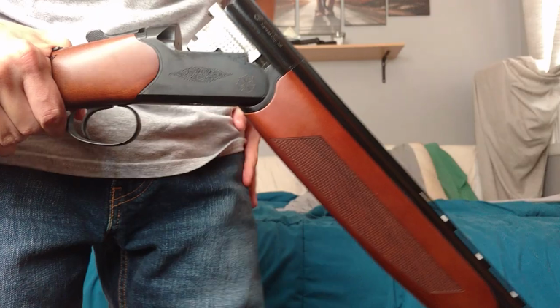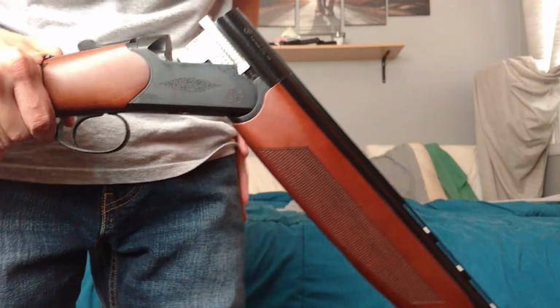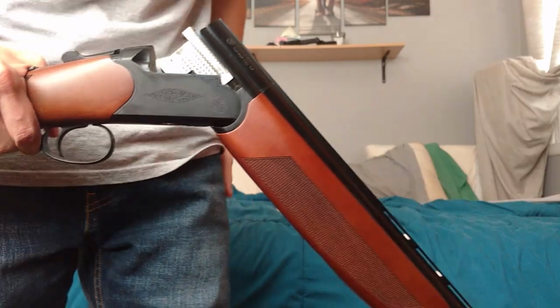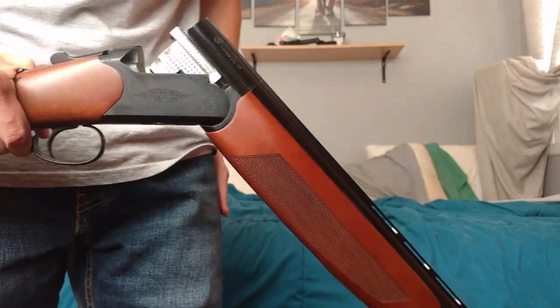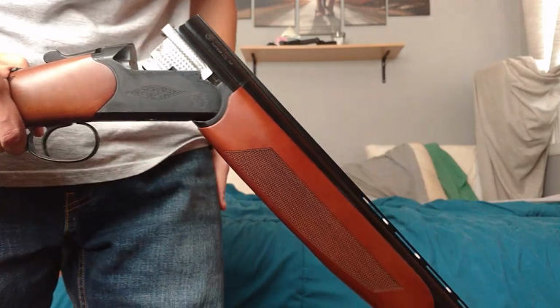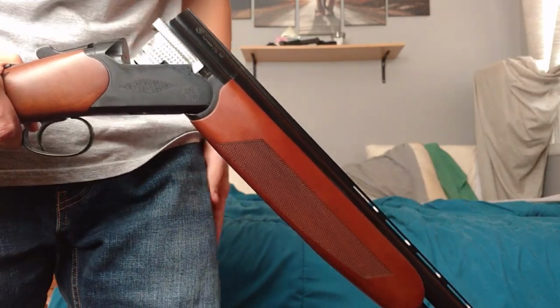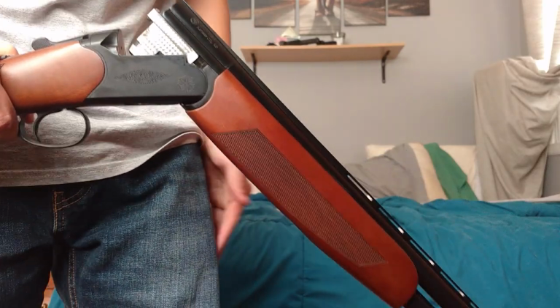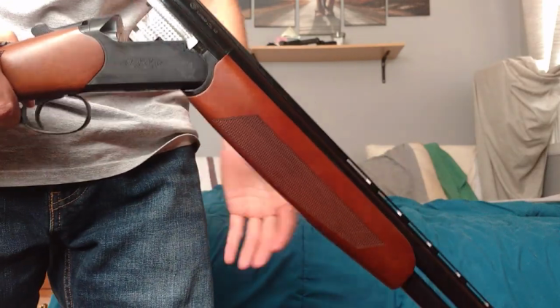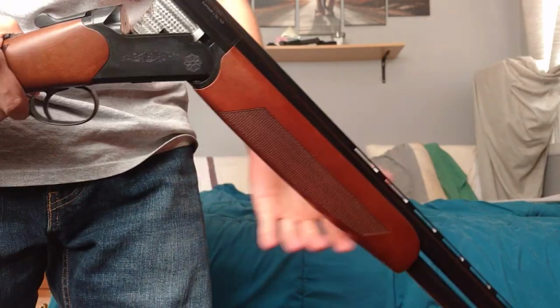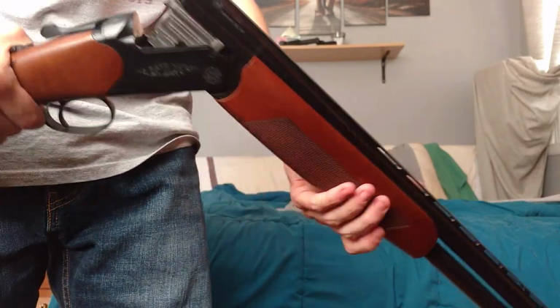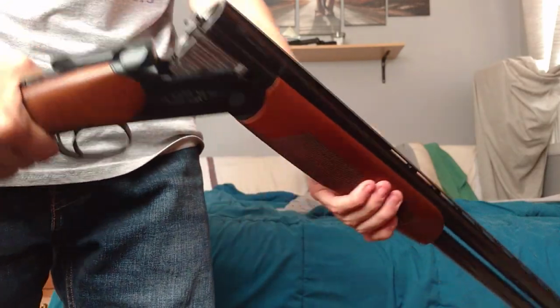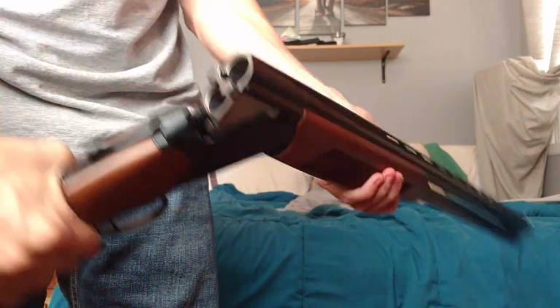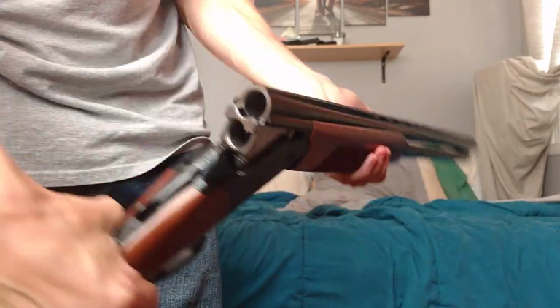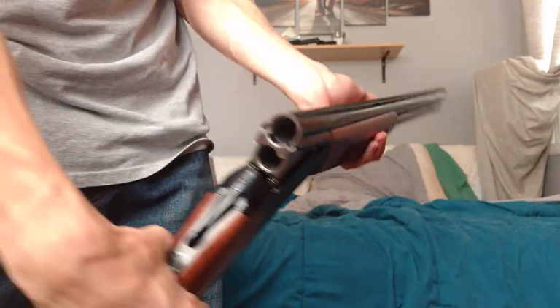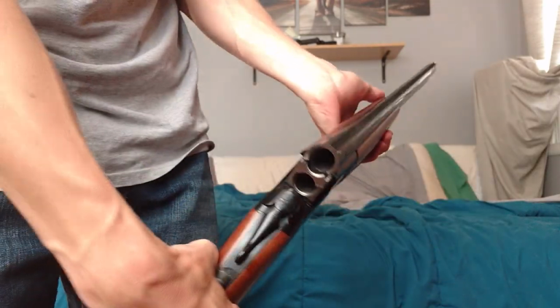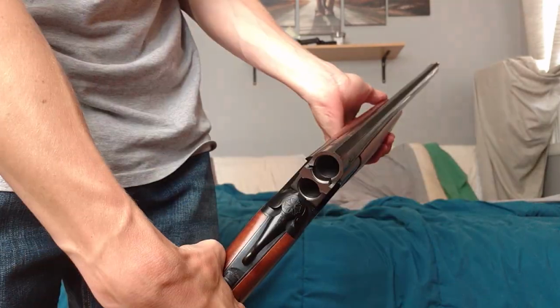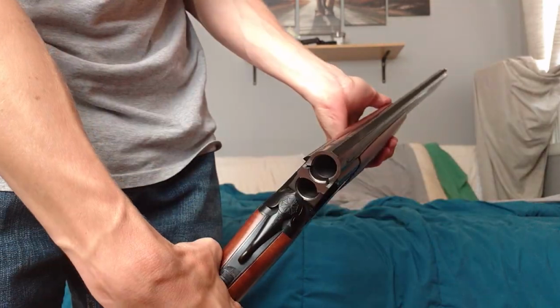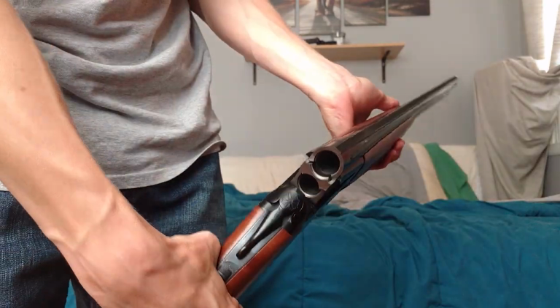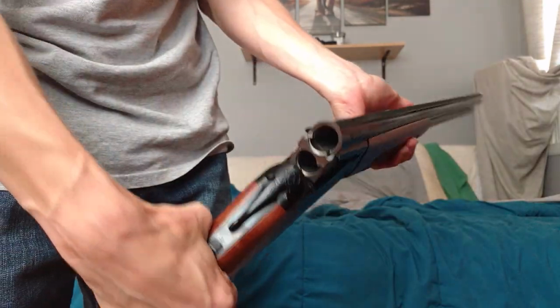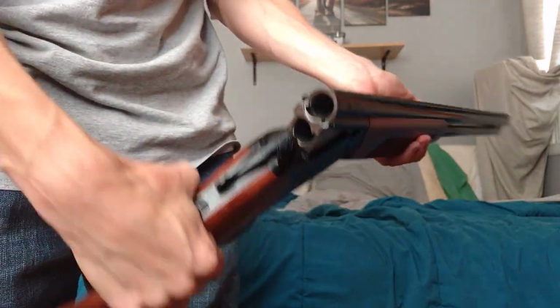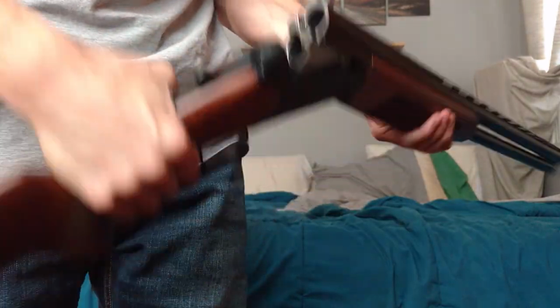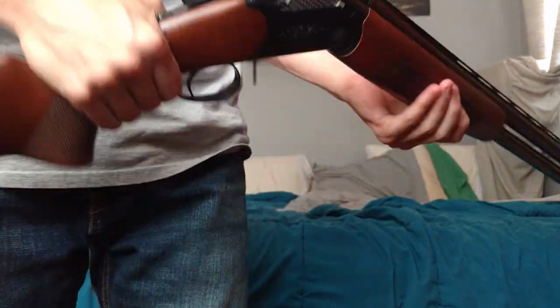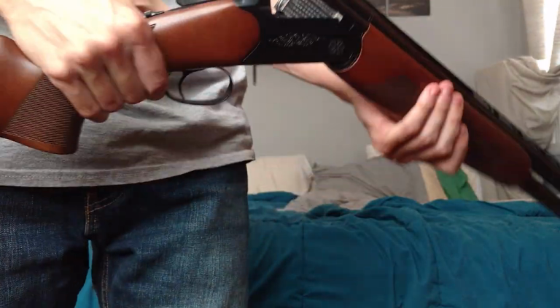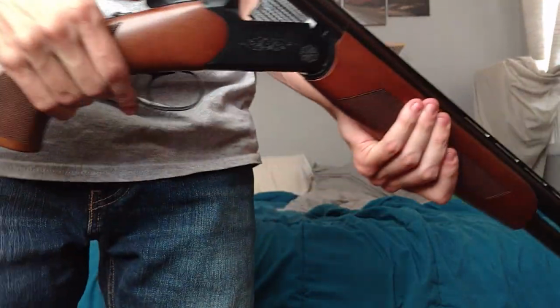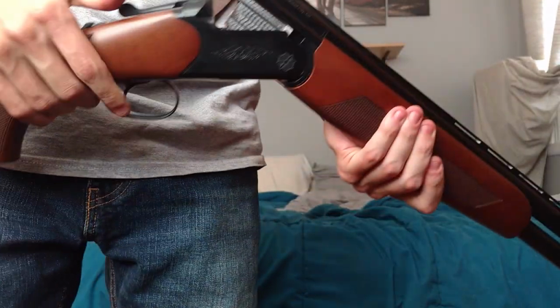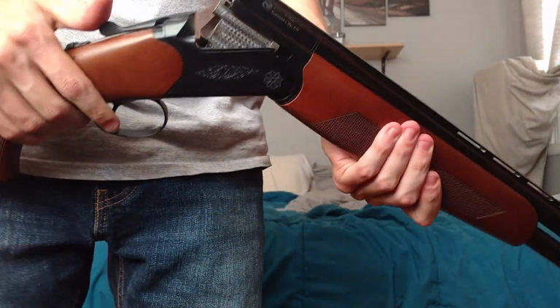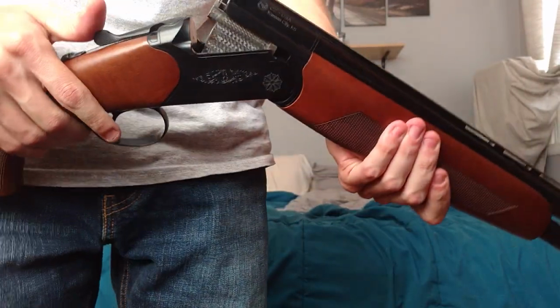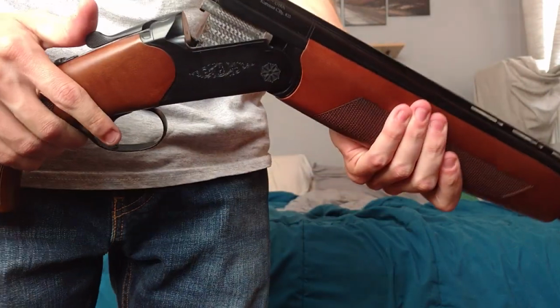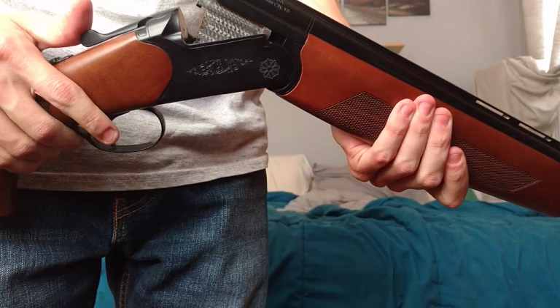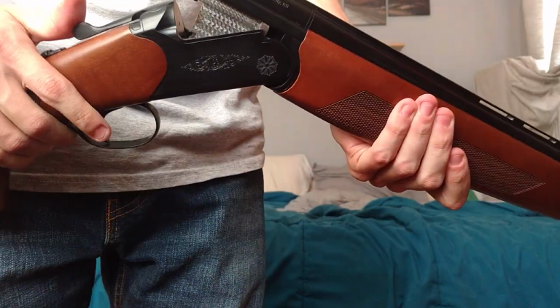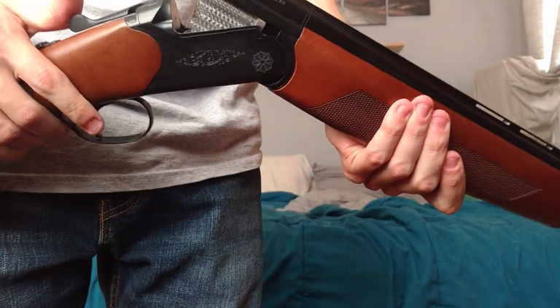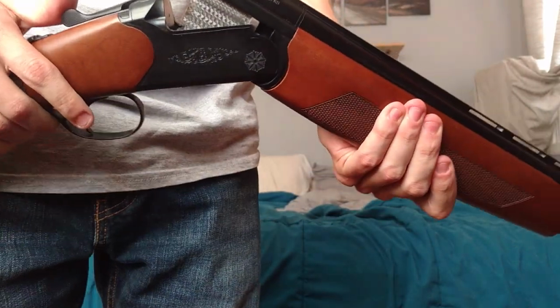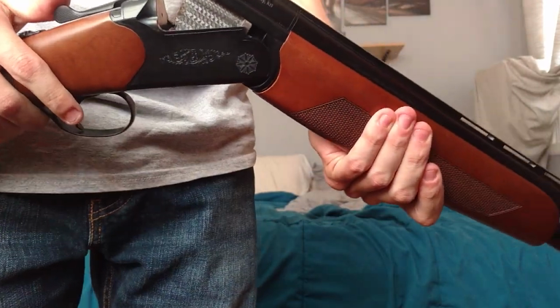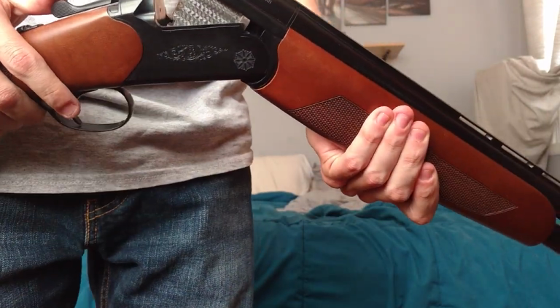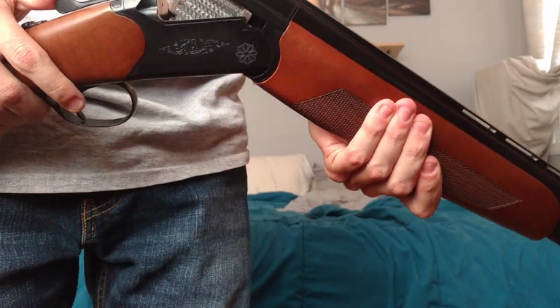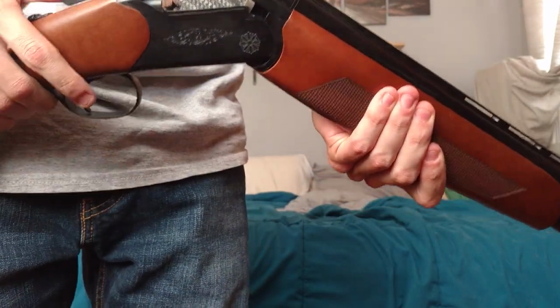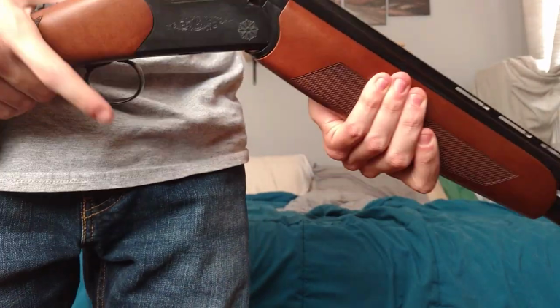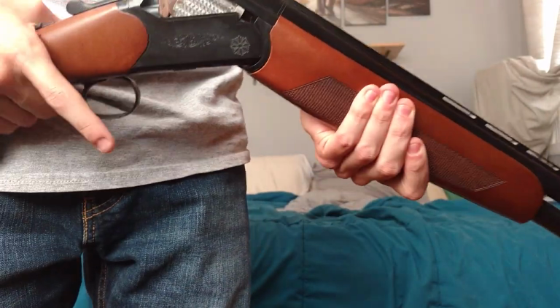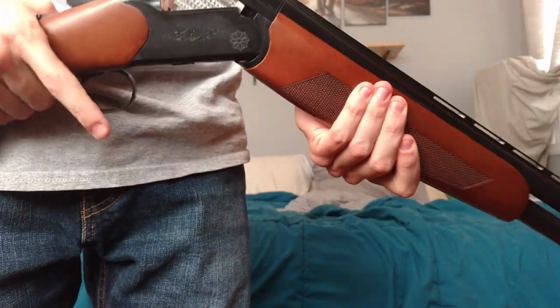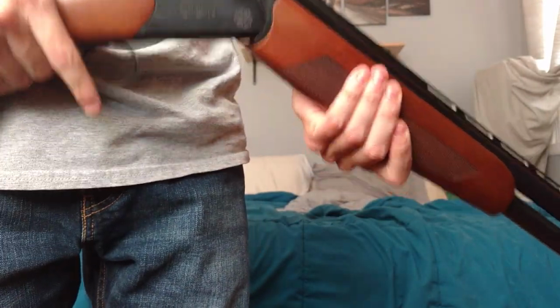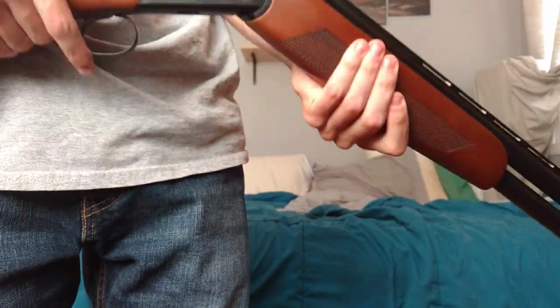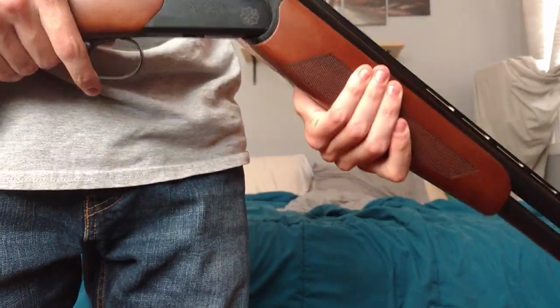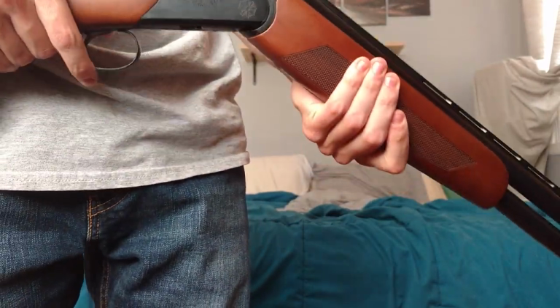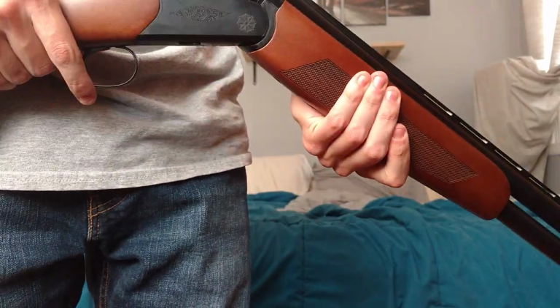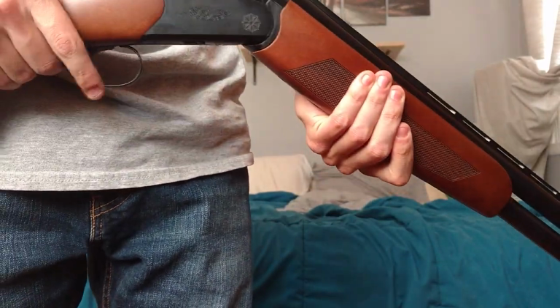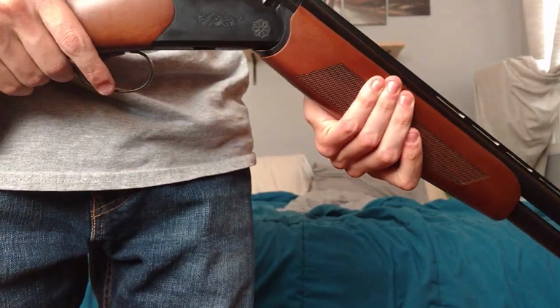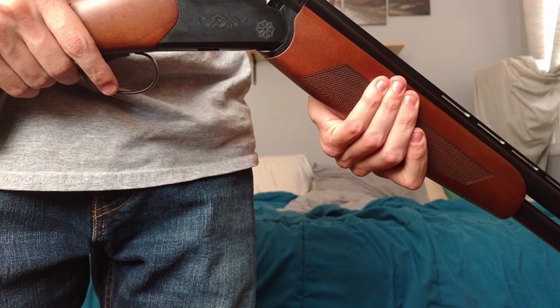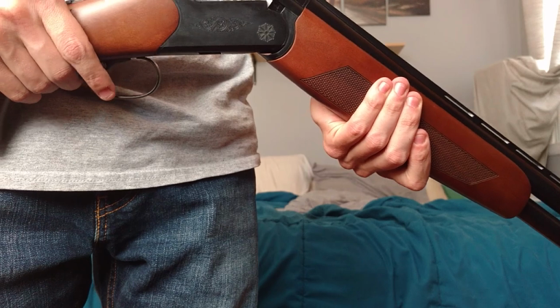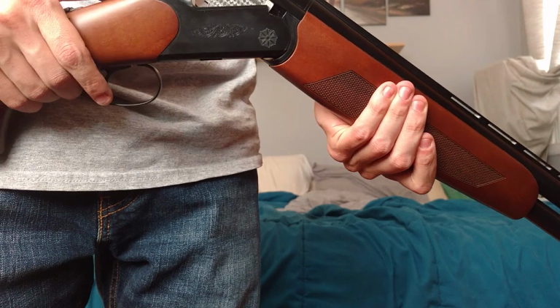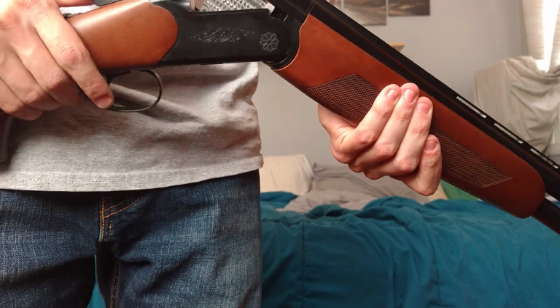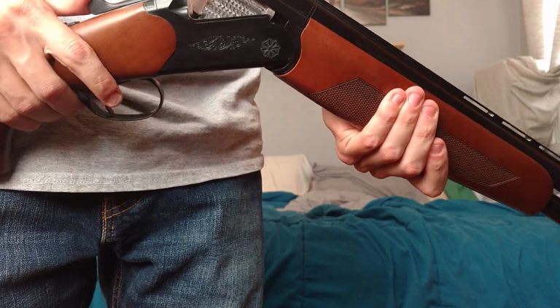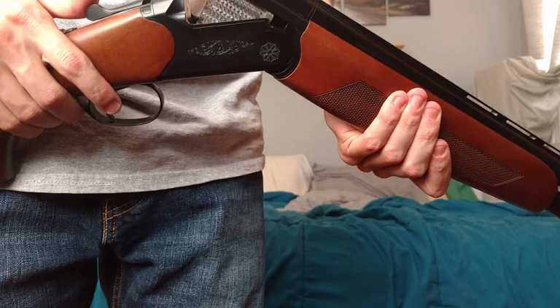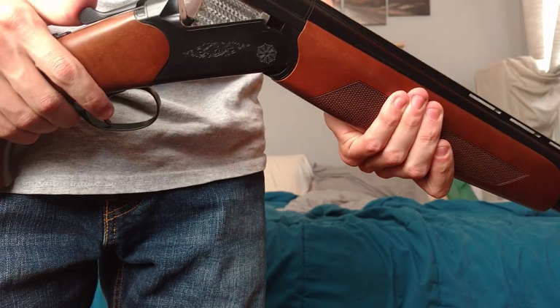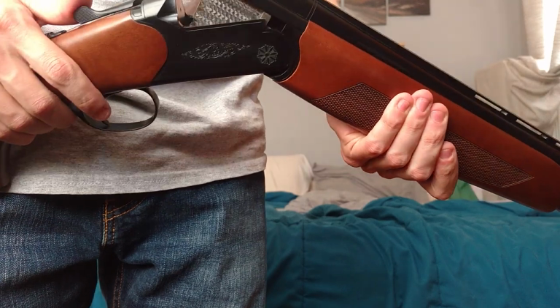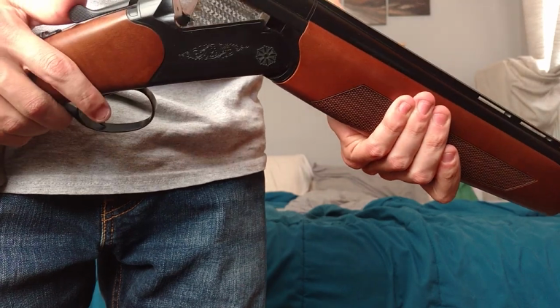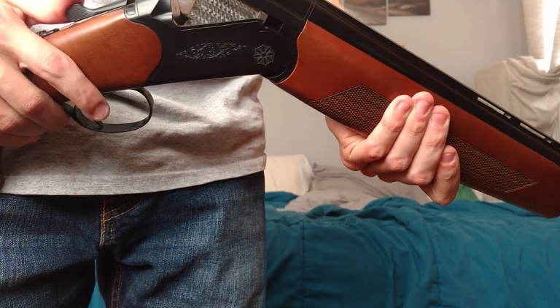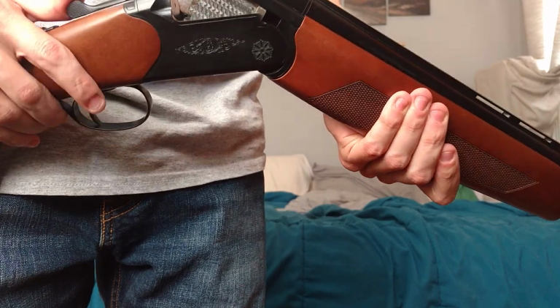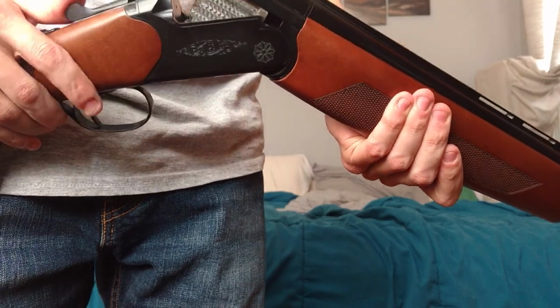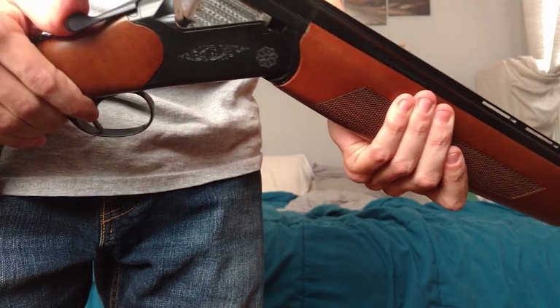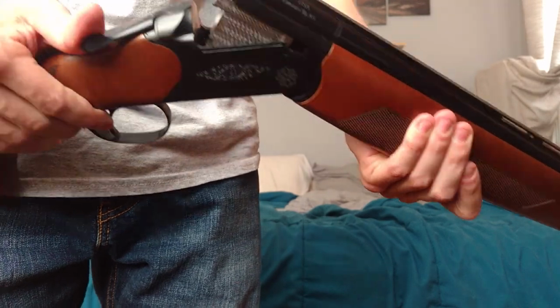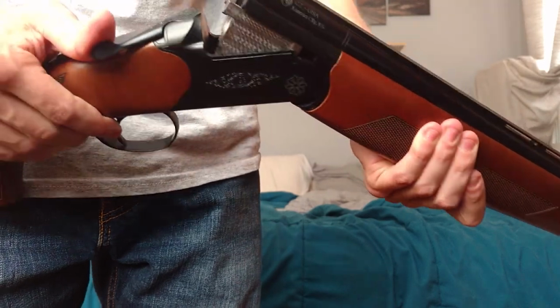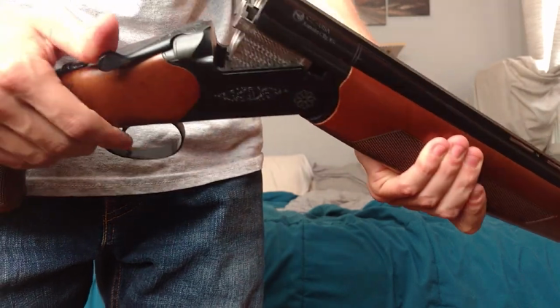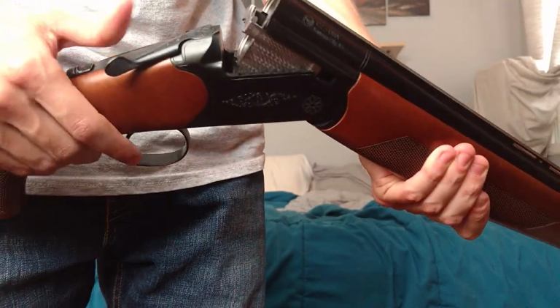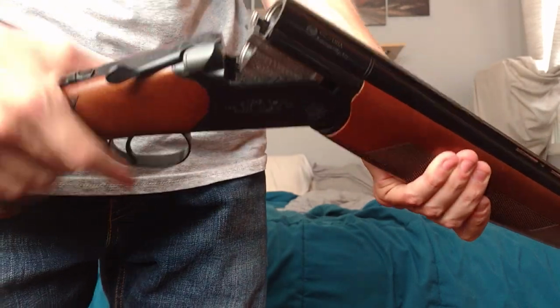I got this CZ Drake. It's unloaded. It has been functioning fine, but today it has developed a little problem.